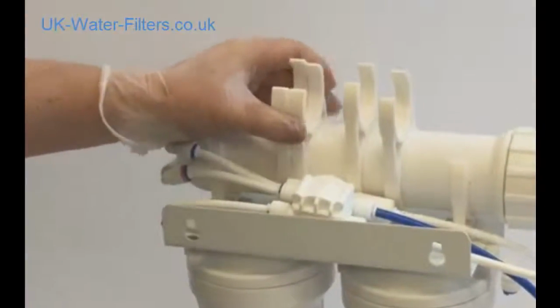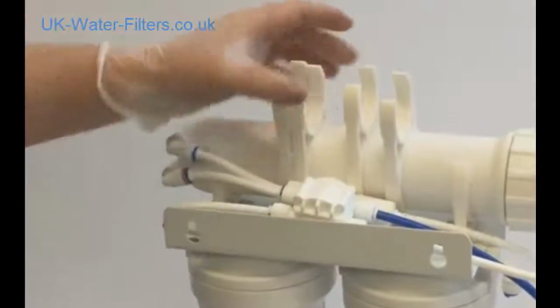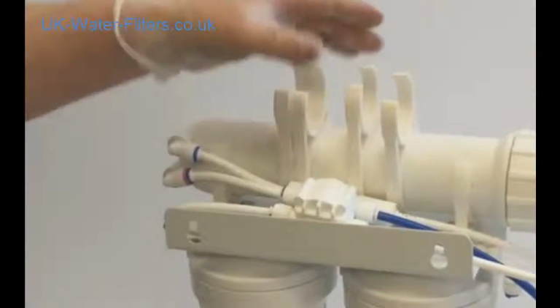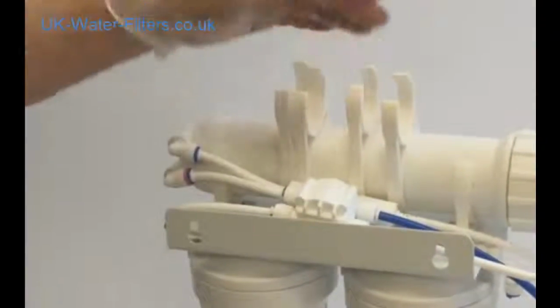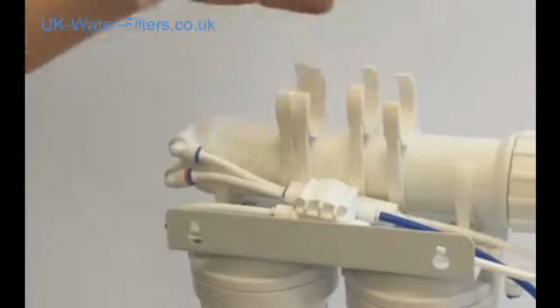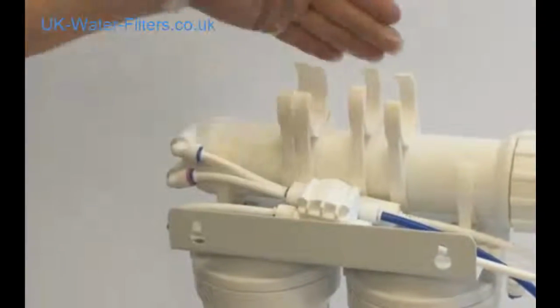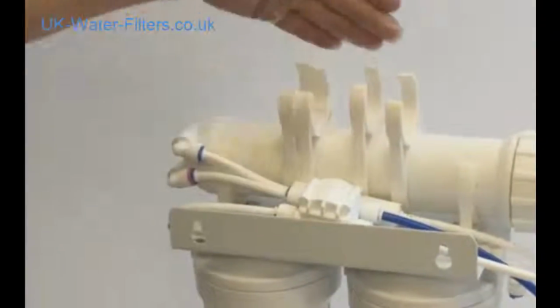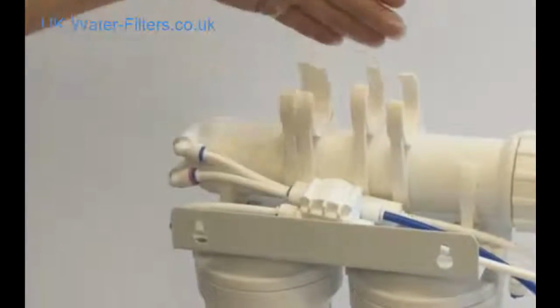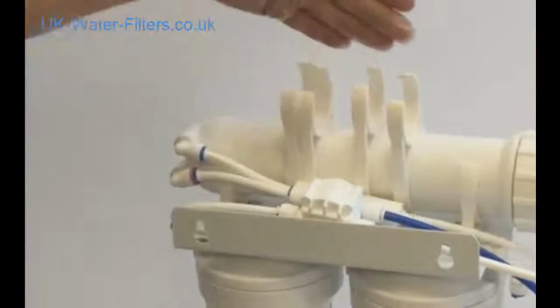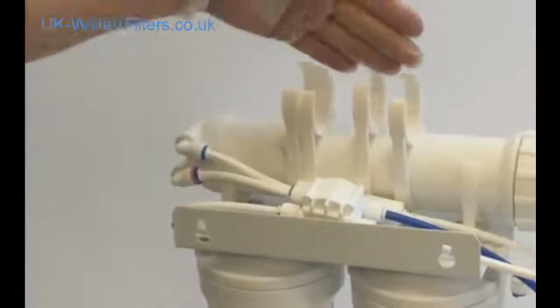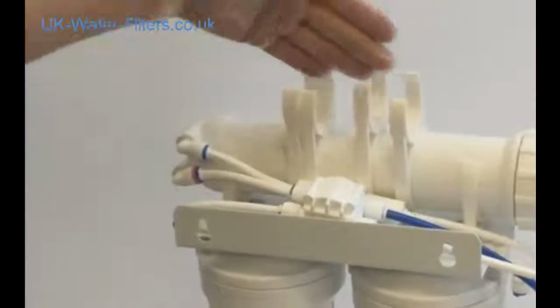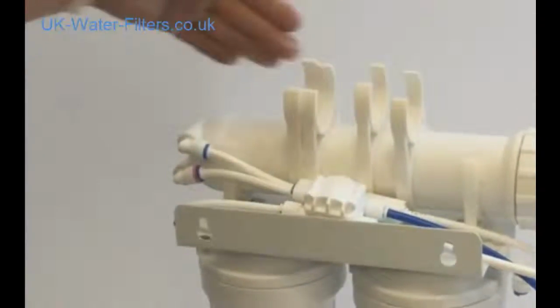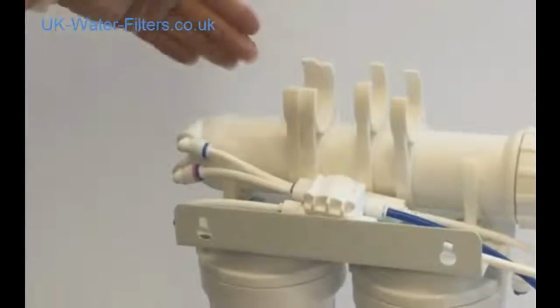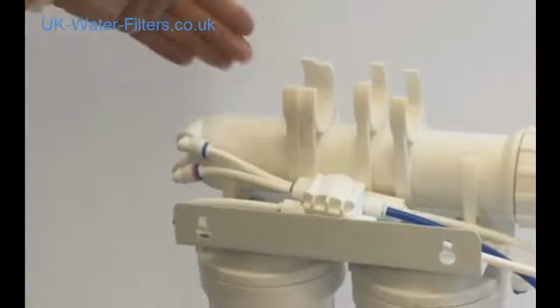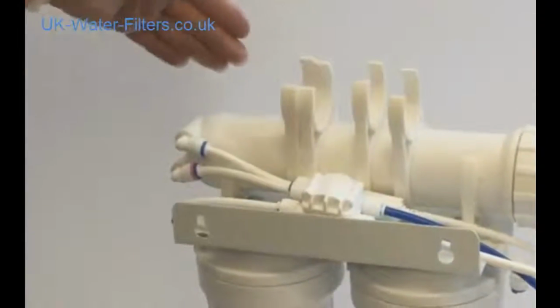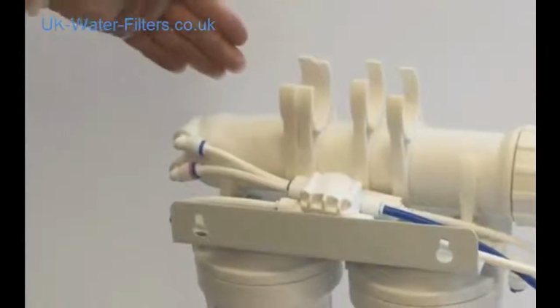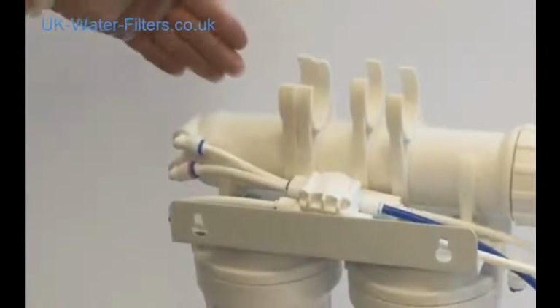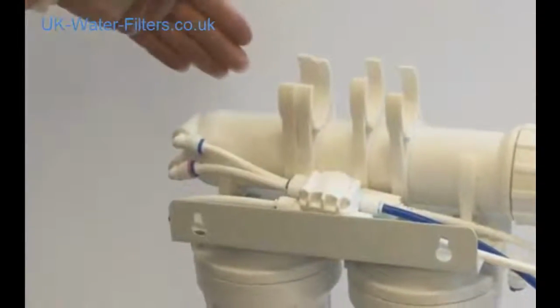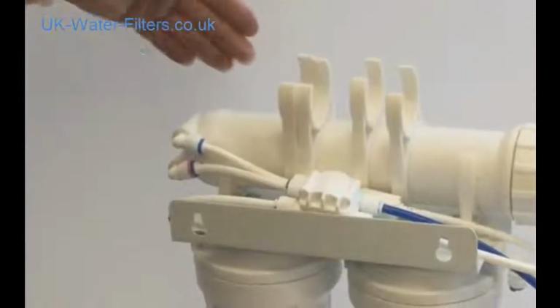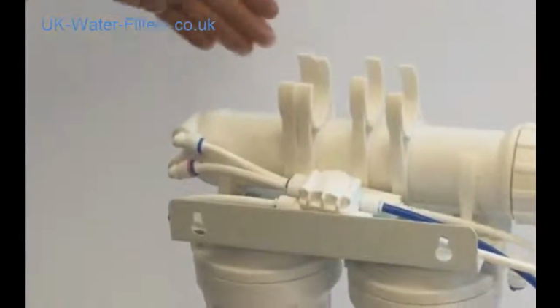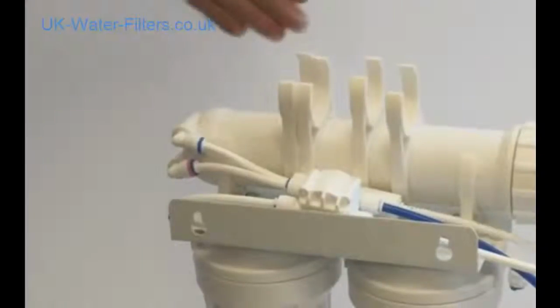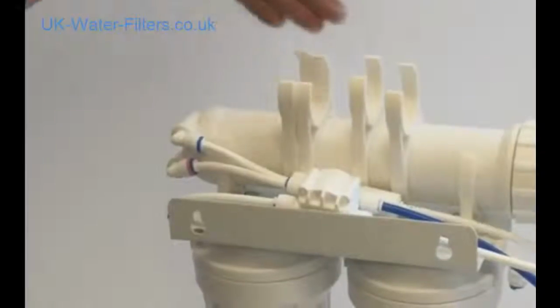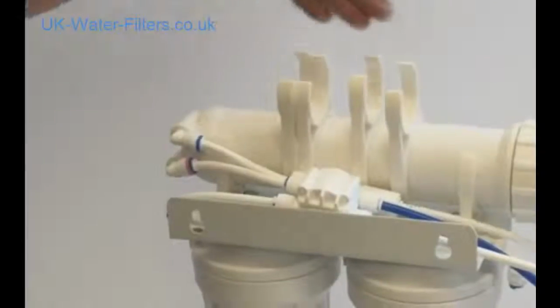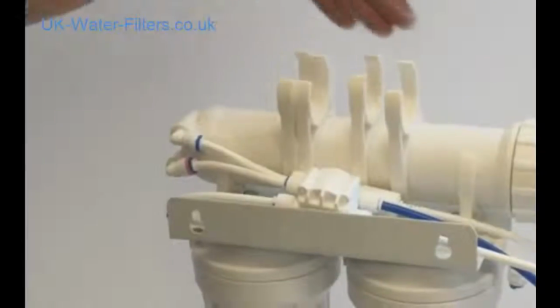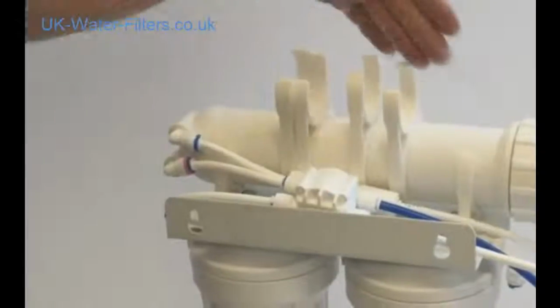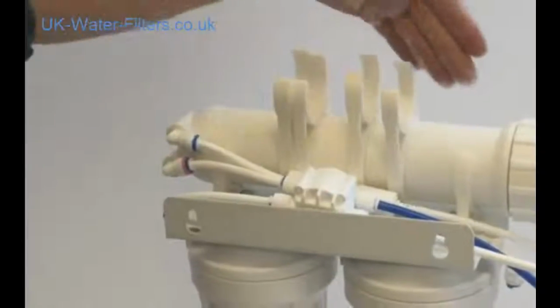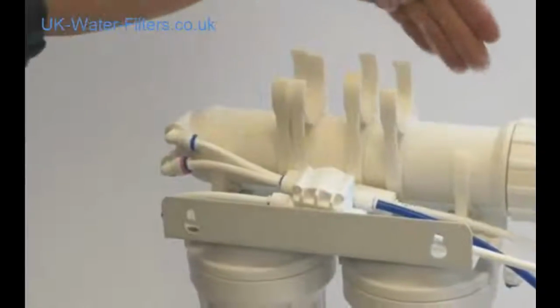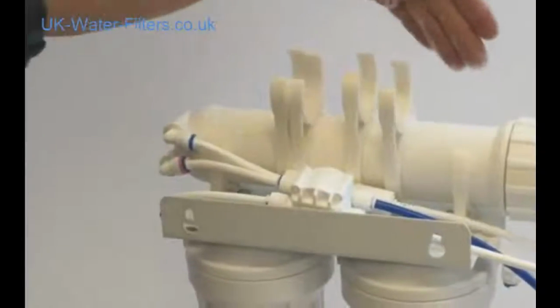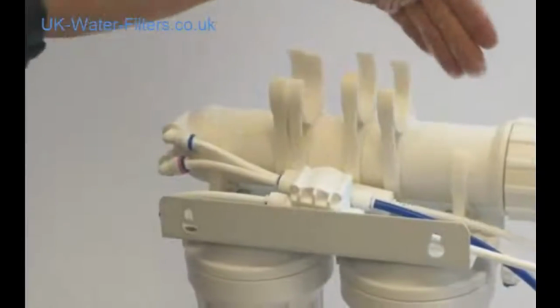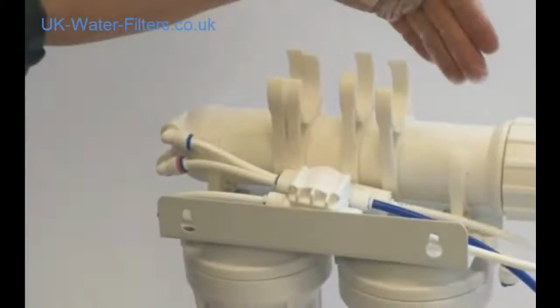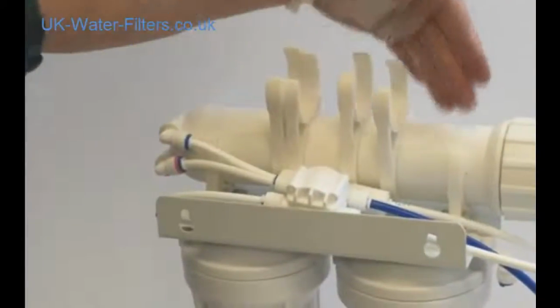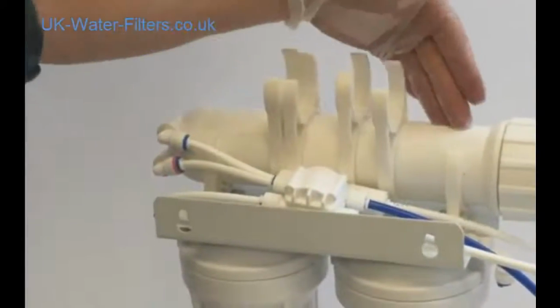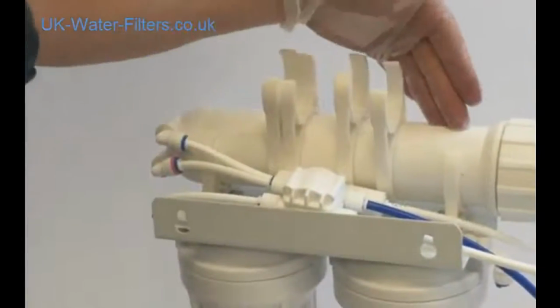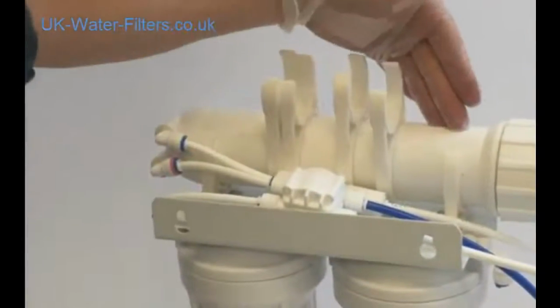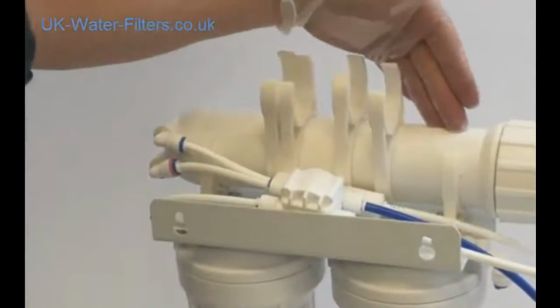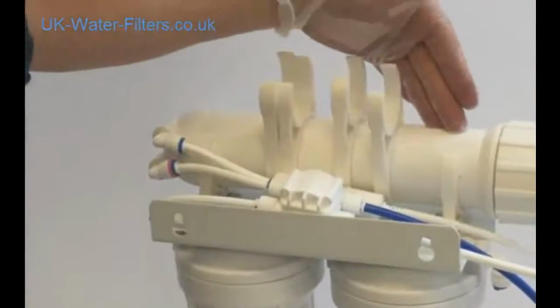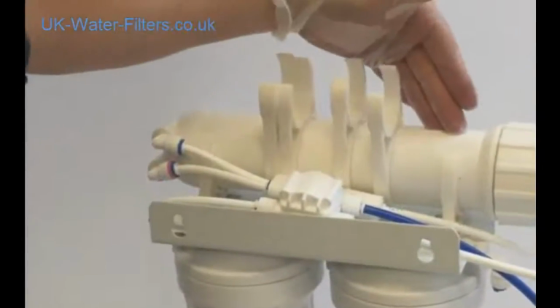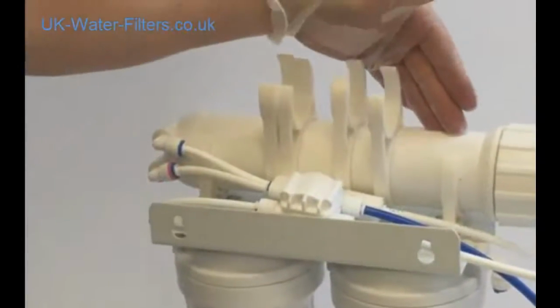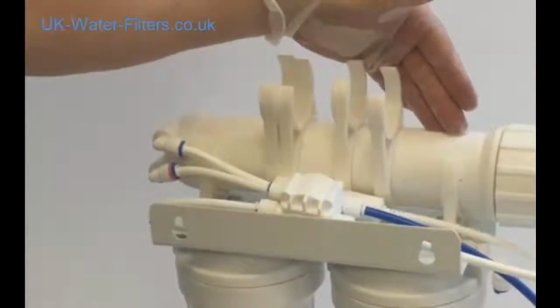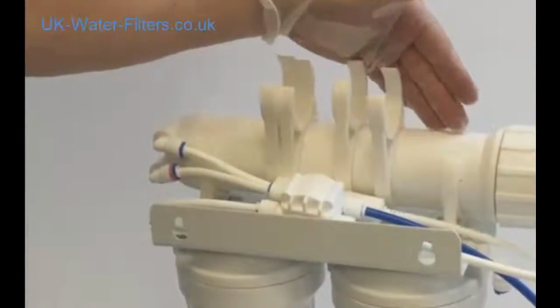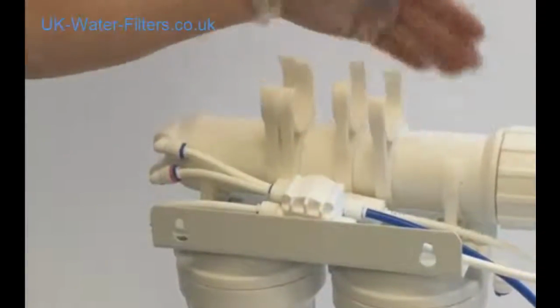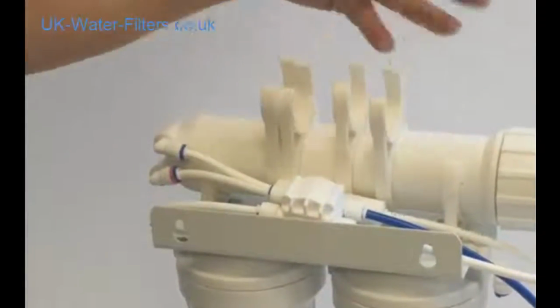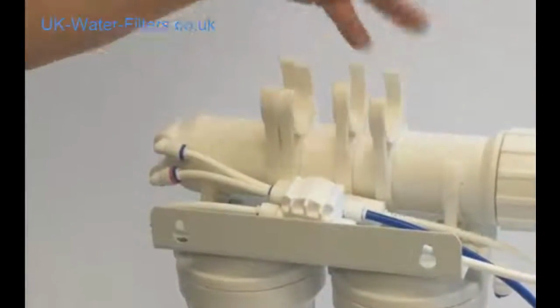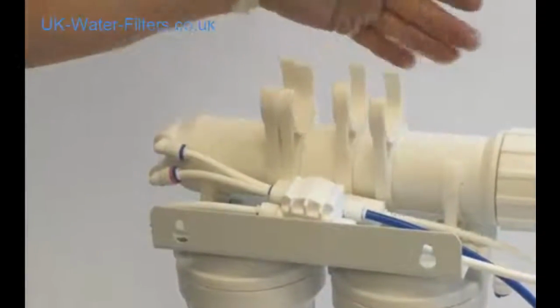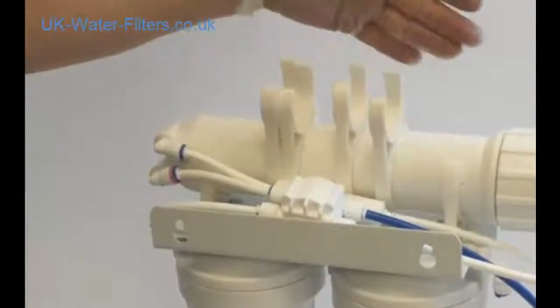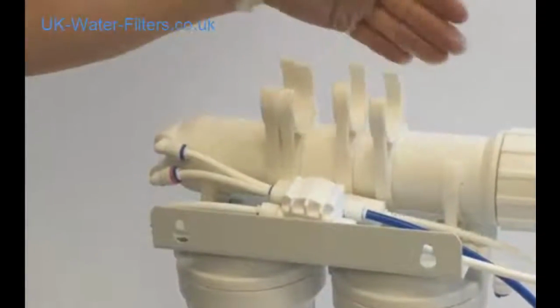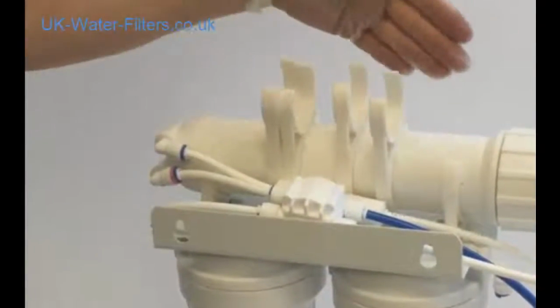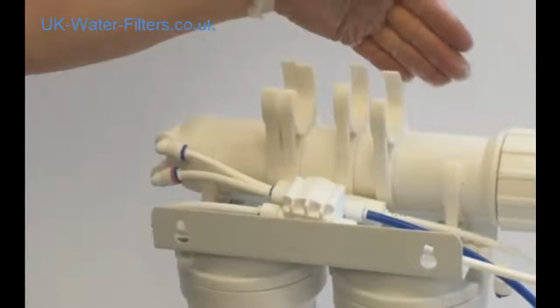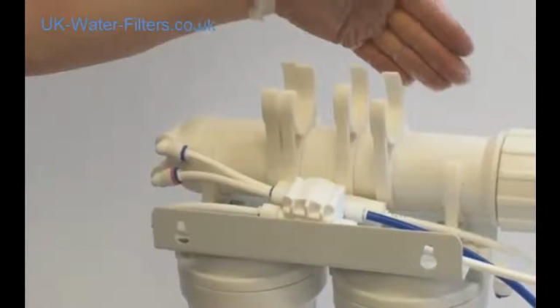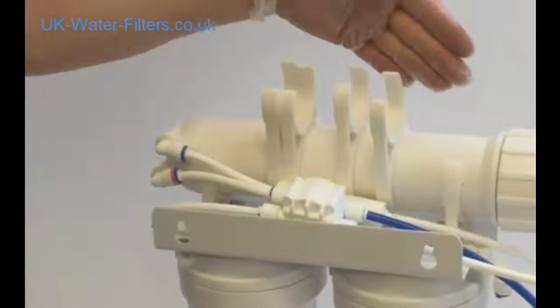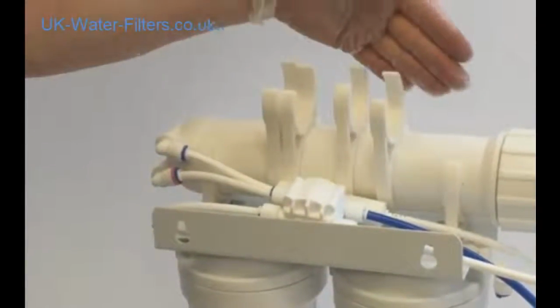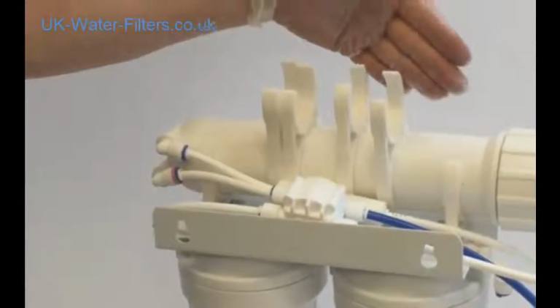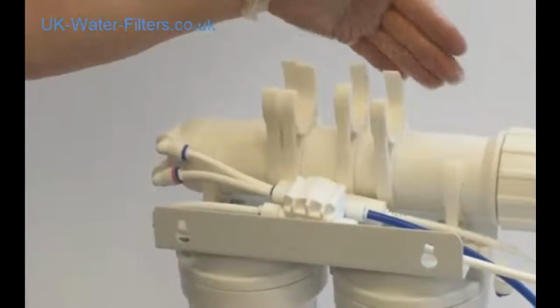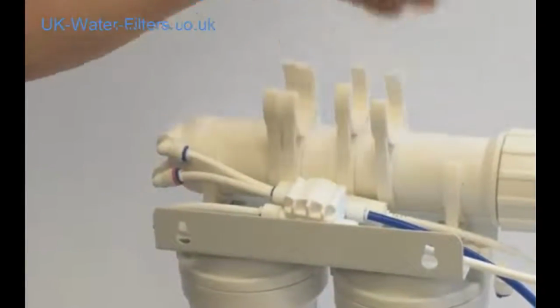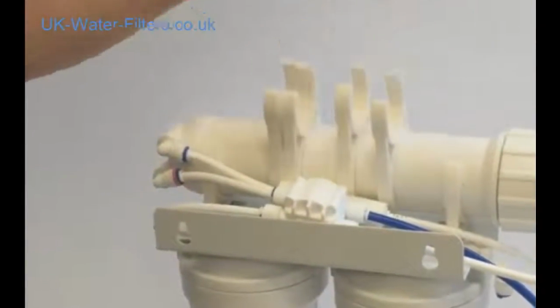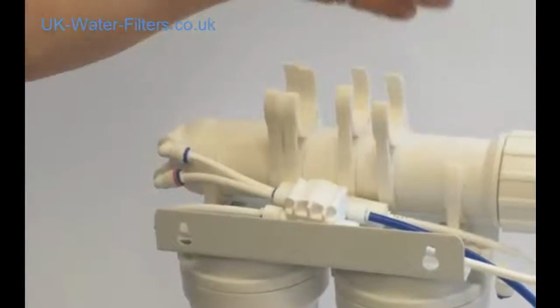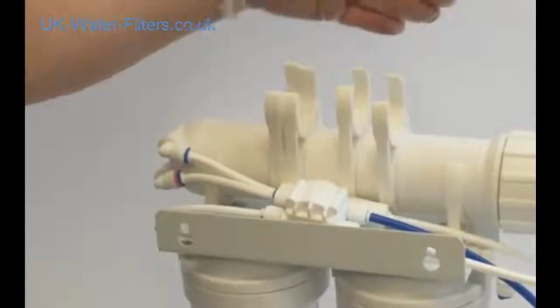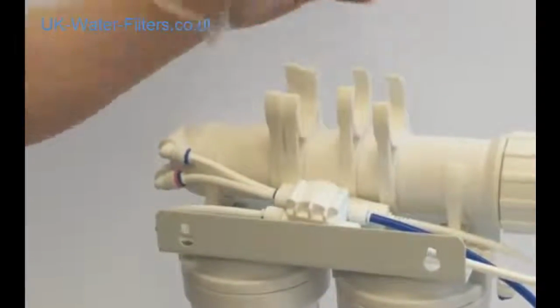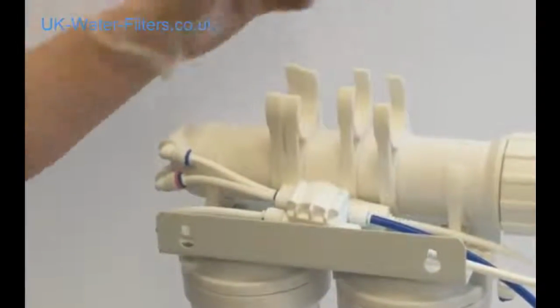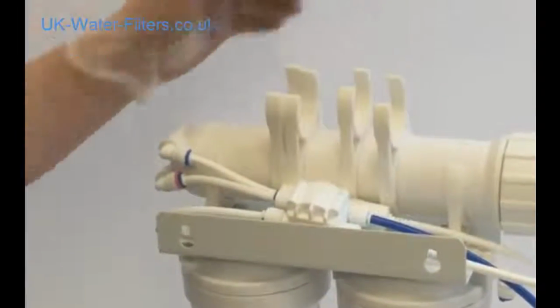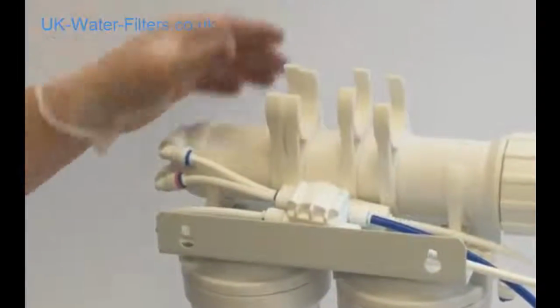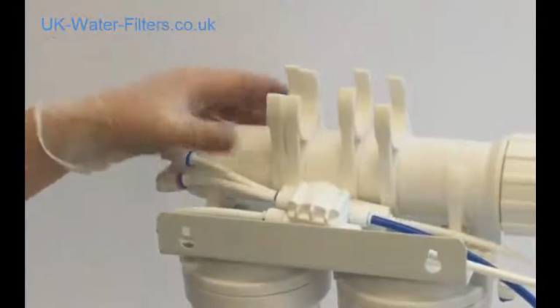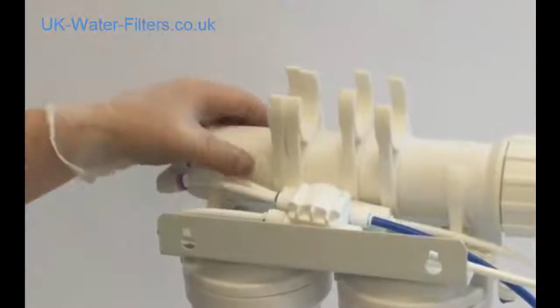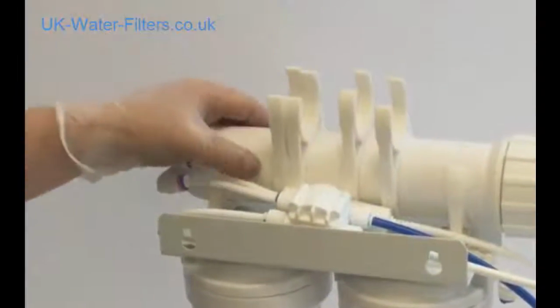You'll know when it's time to change the membrane because the water will taste really foul. After drinking the purified water, you will really tell the difference.